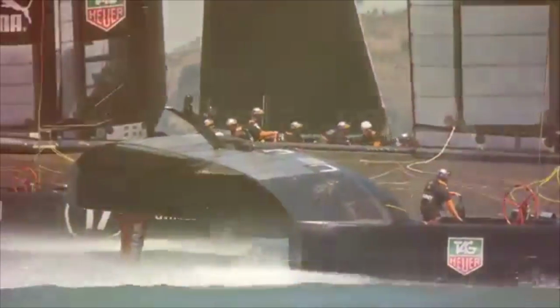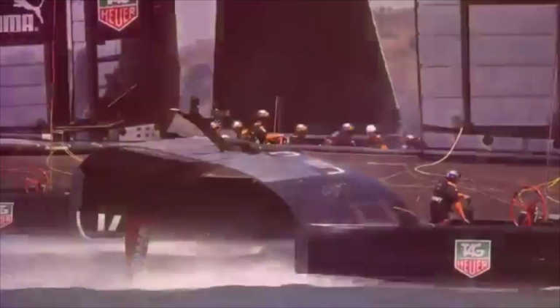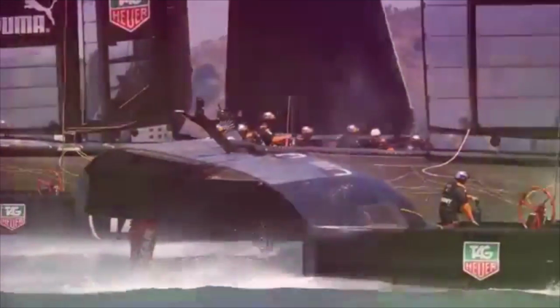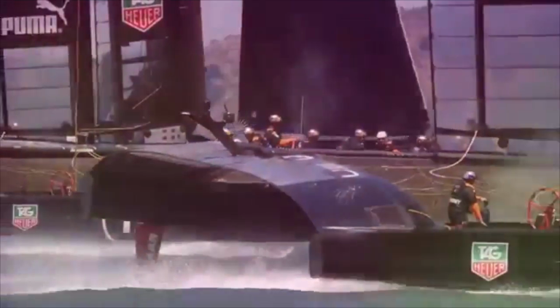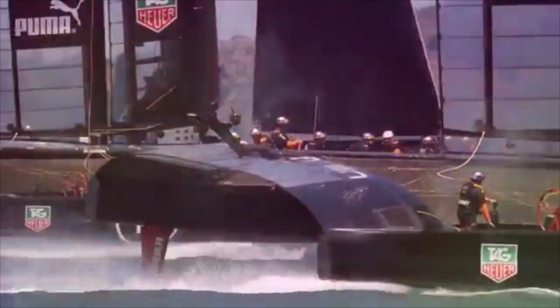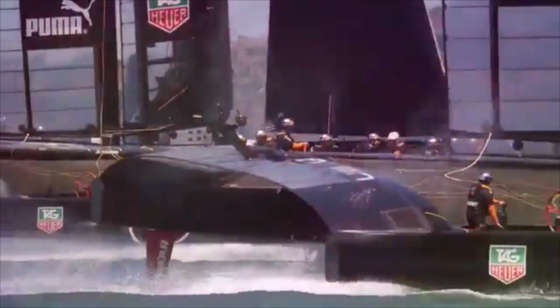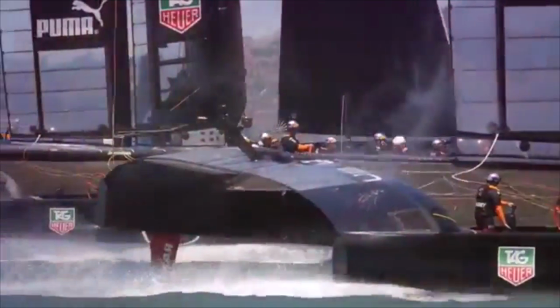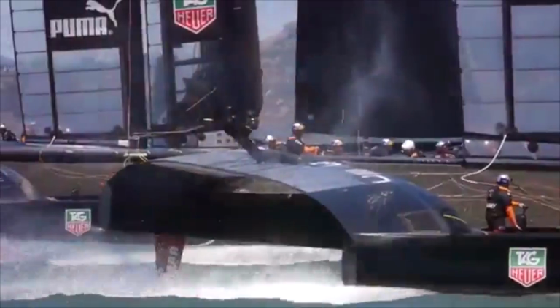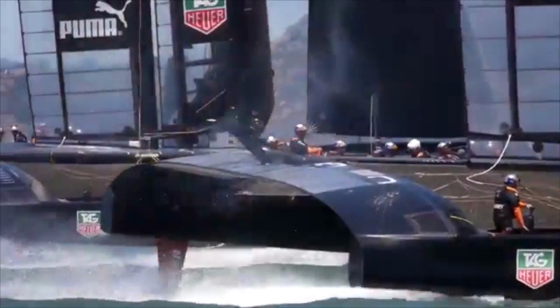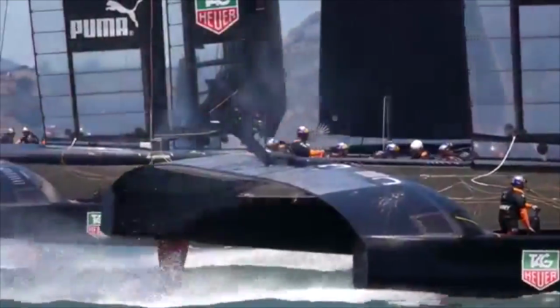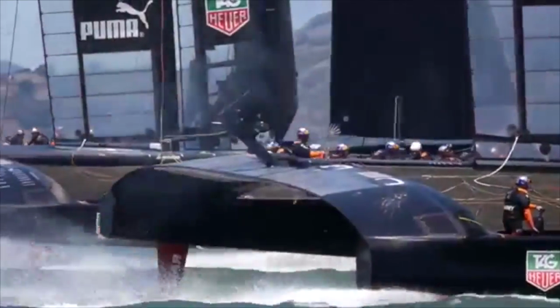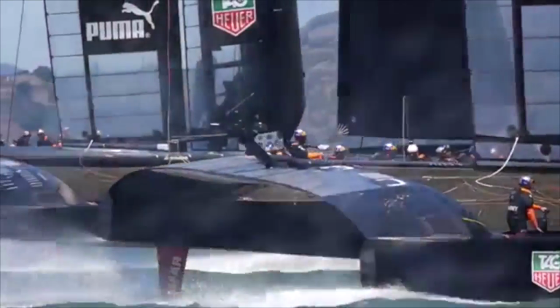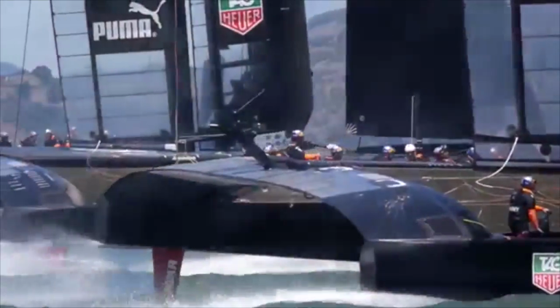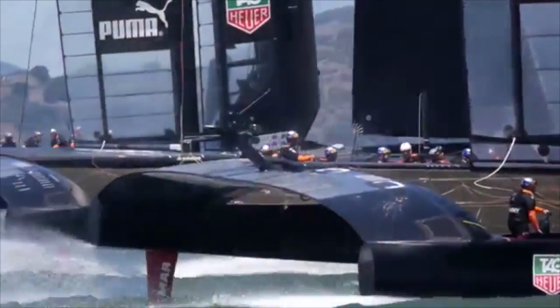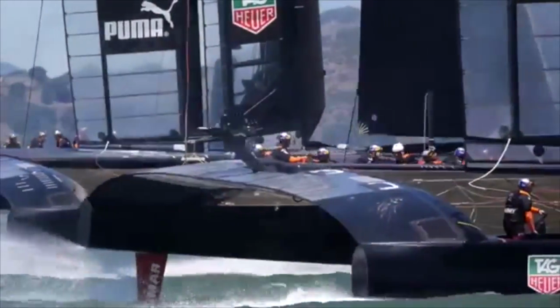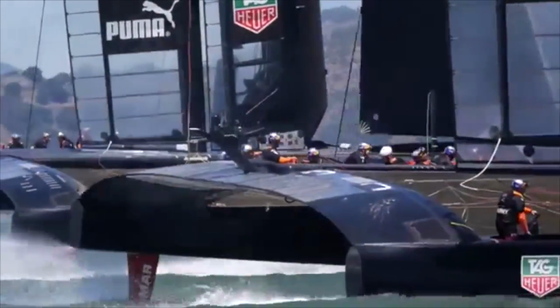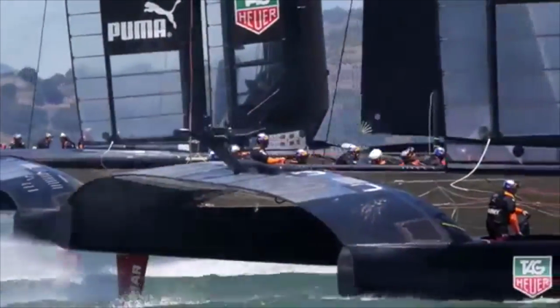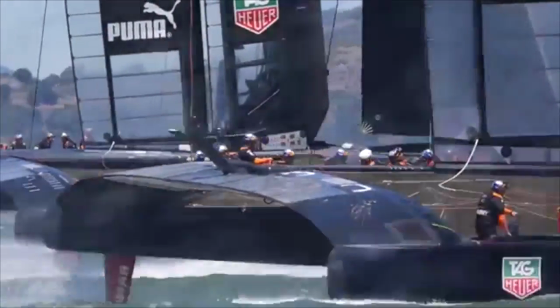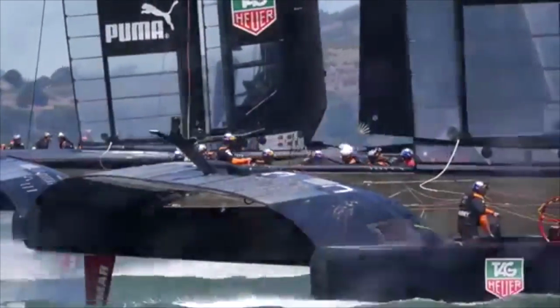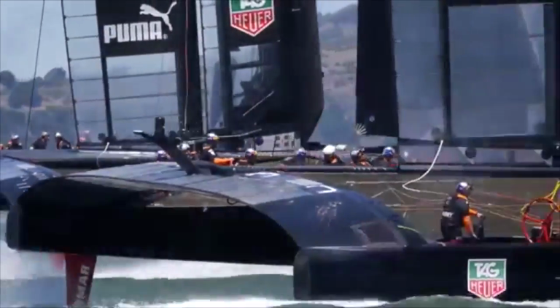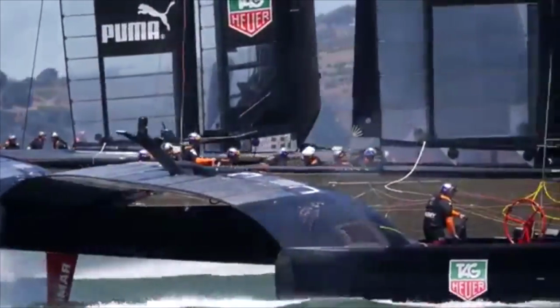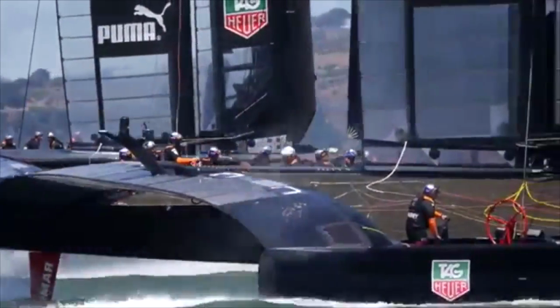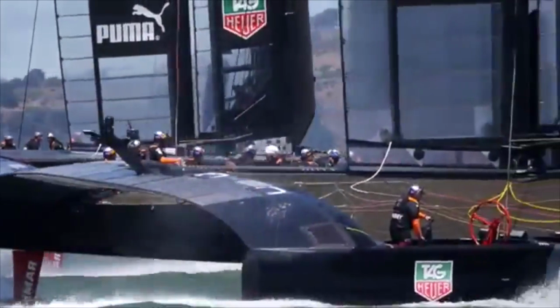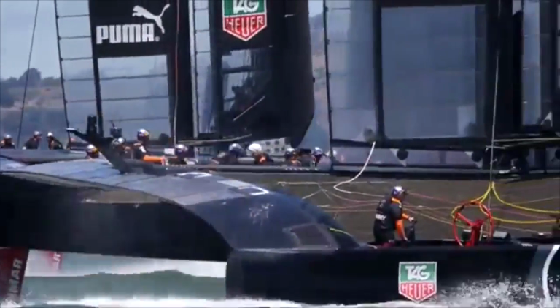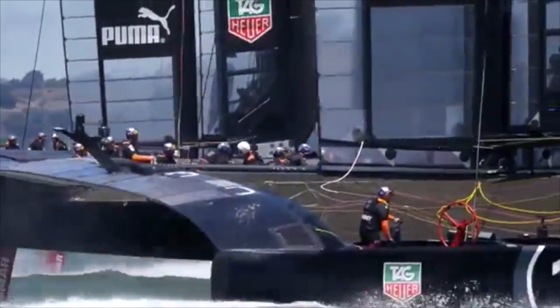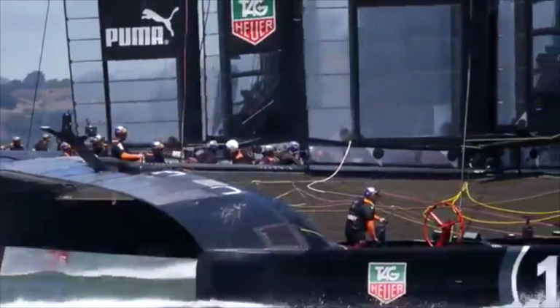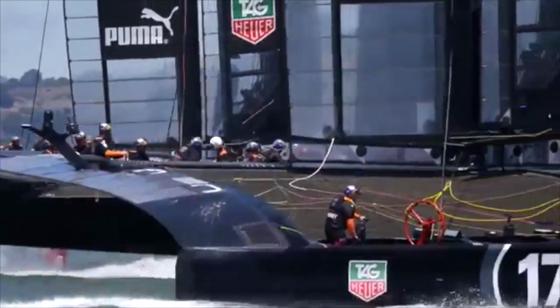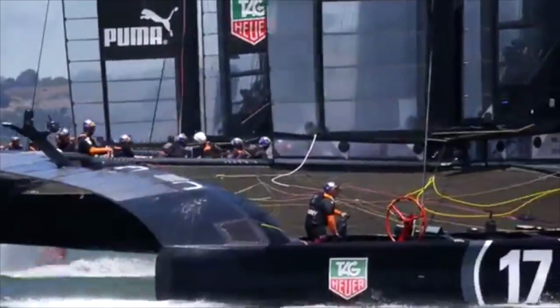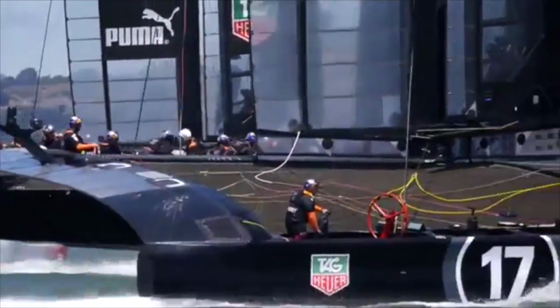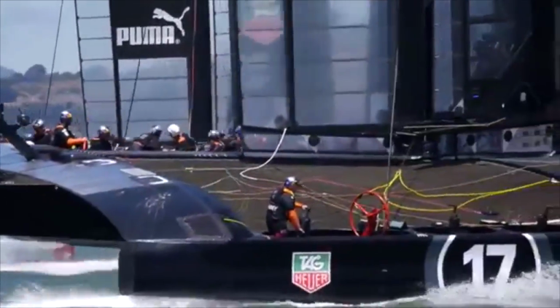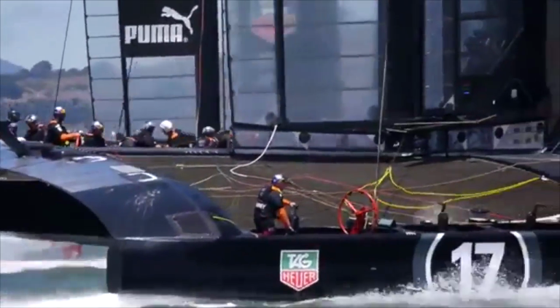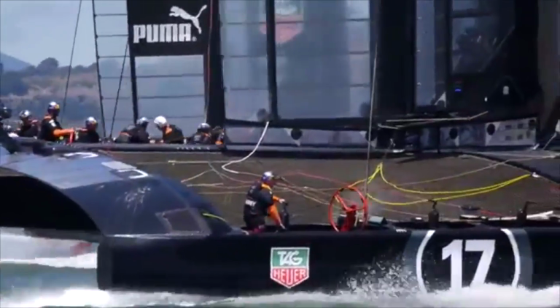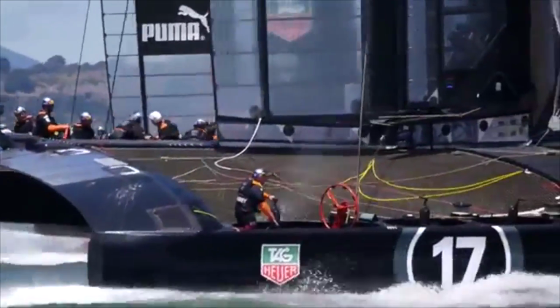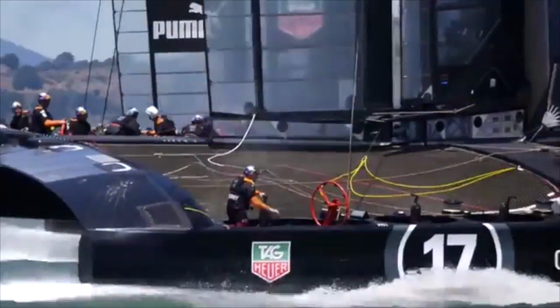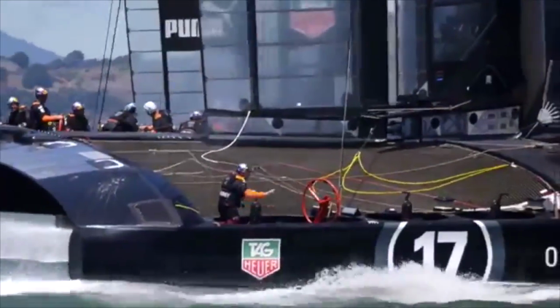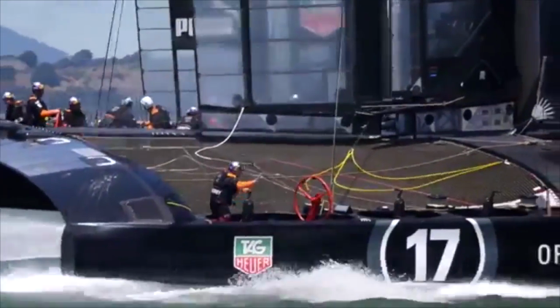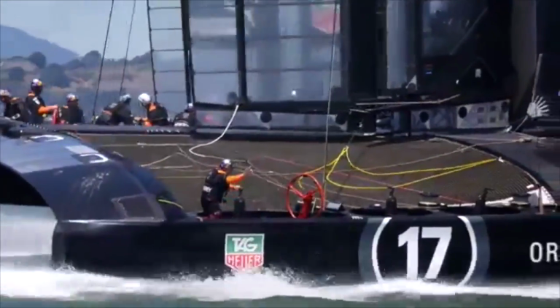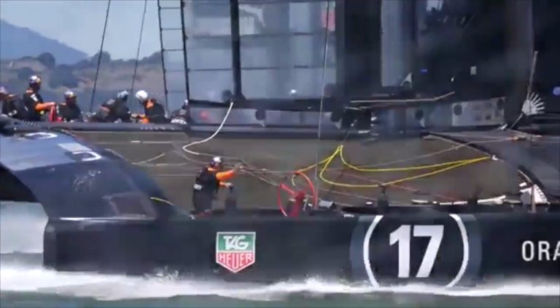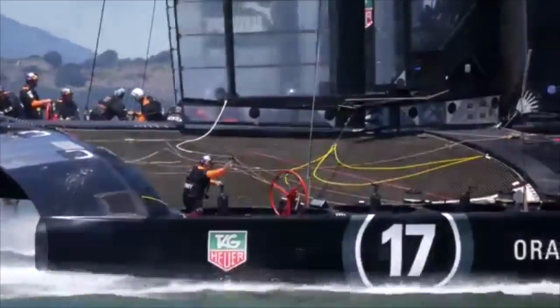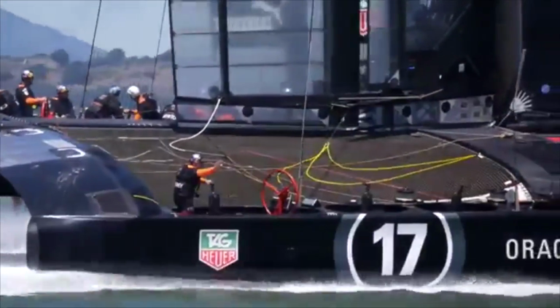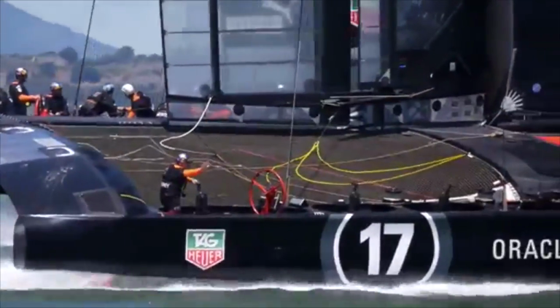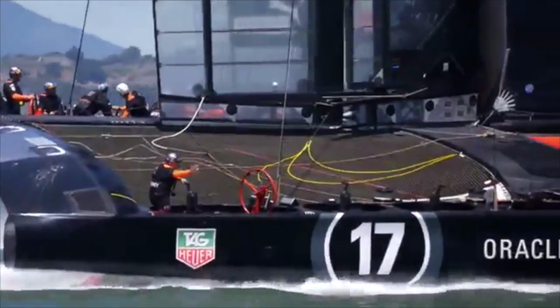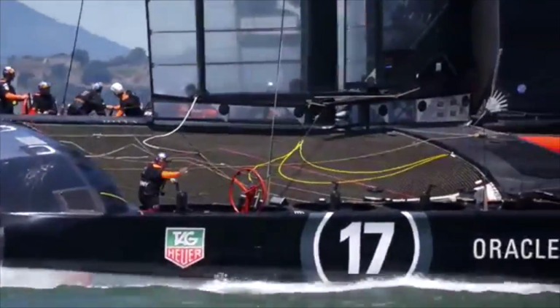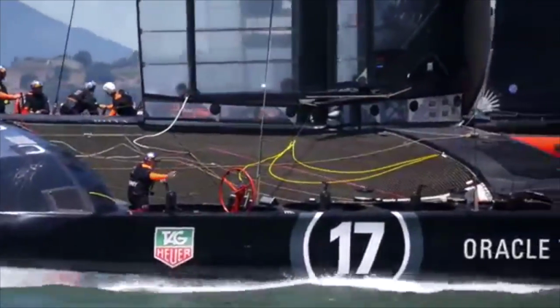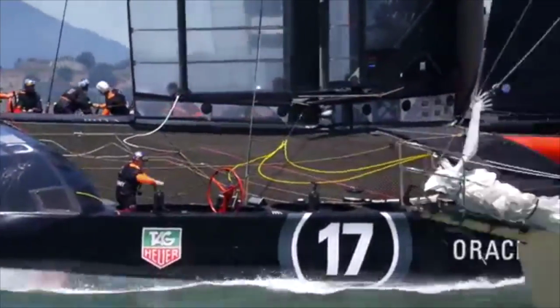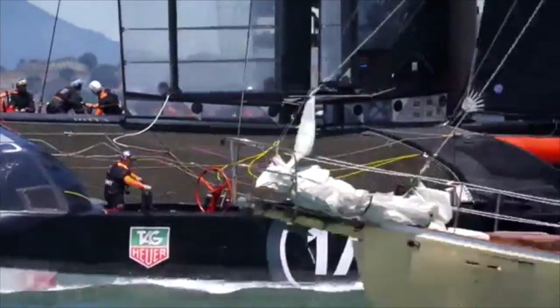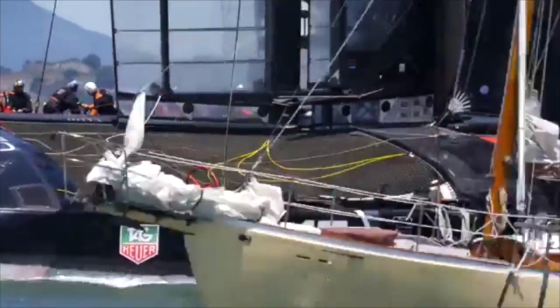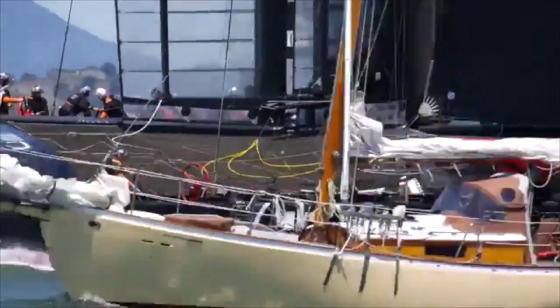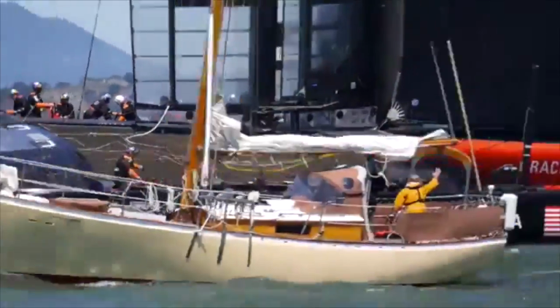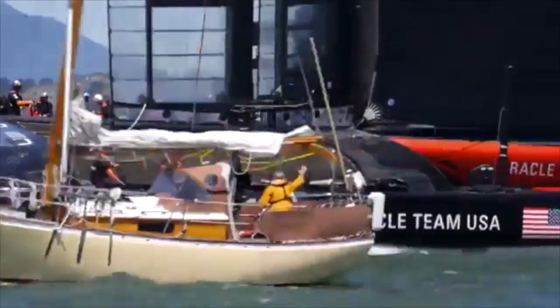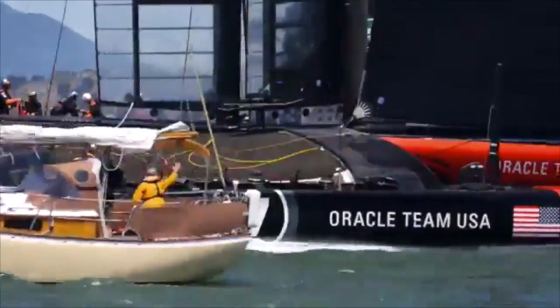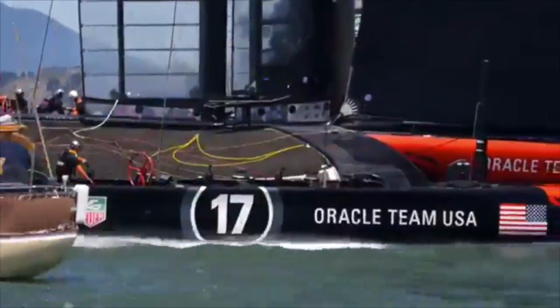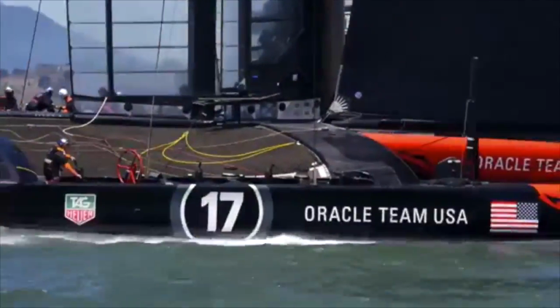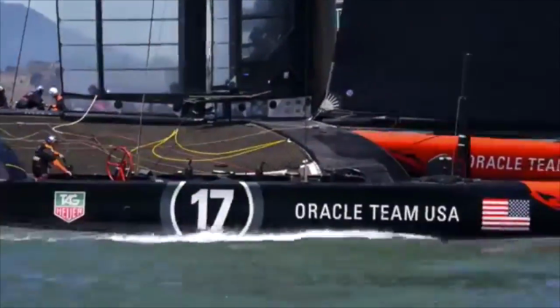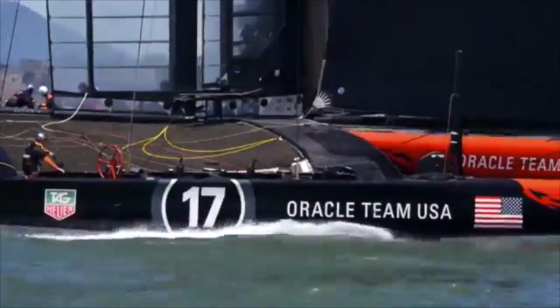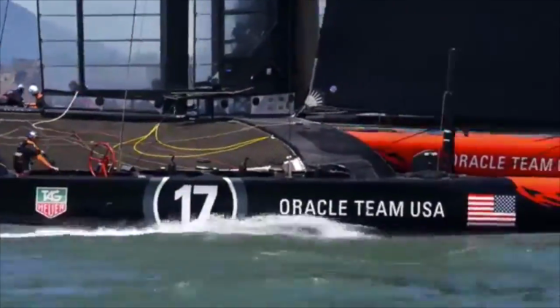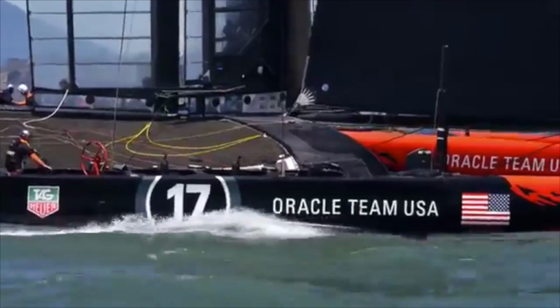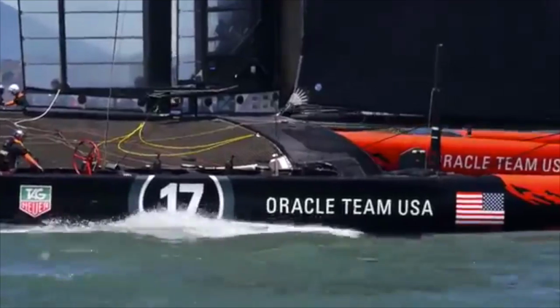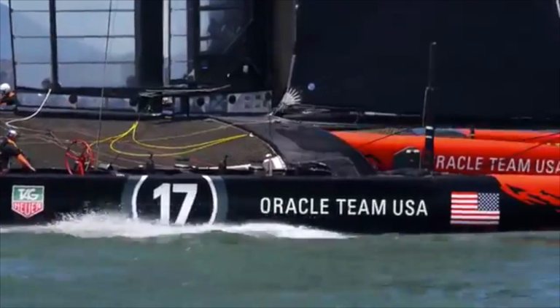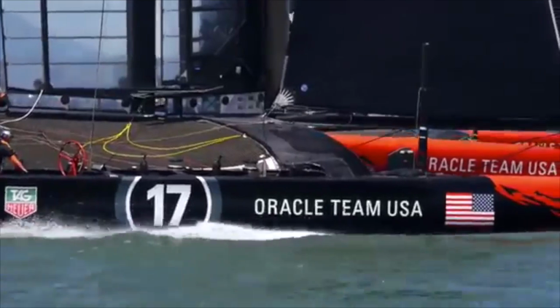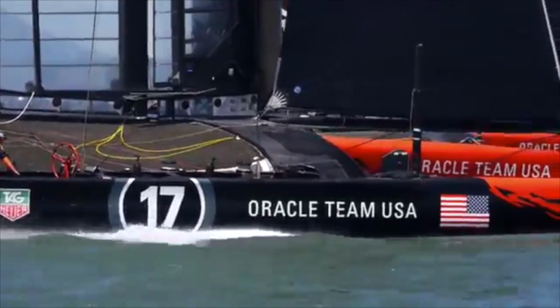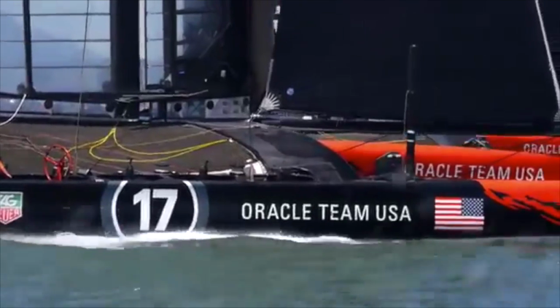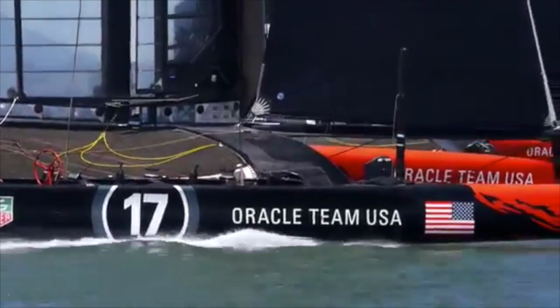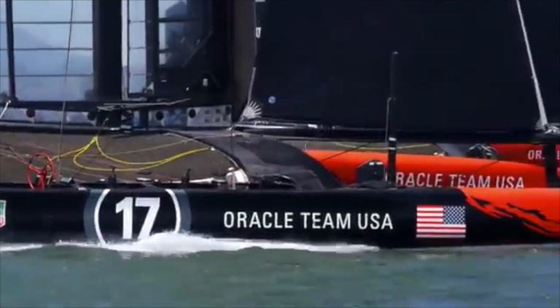Because the AC72 is very light for its size, it has very little inertia, causing it to be able to accelerate very quickly.